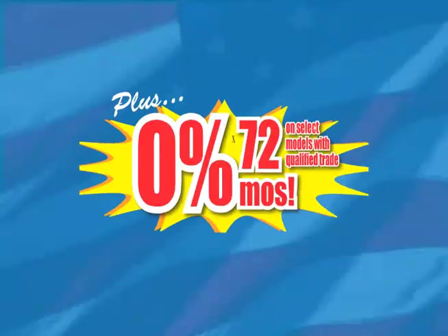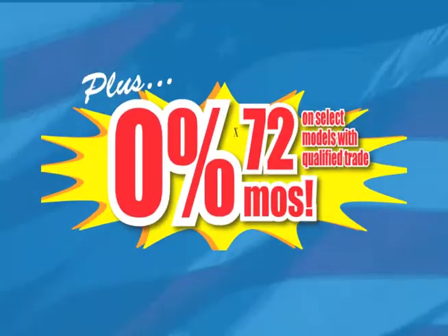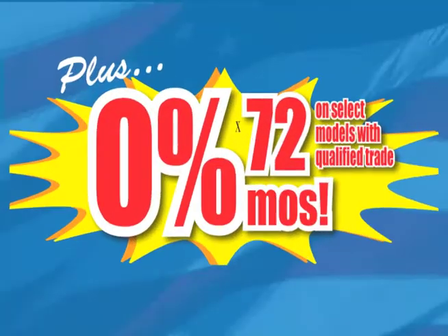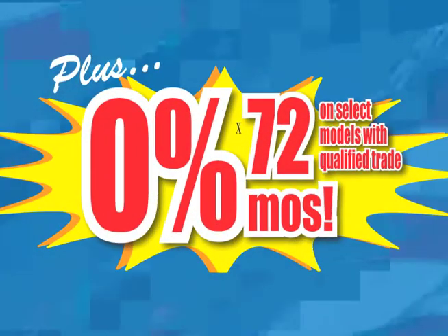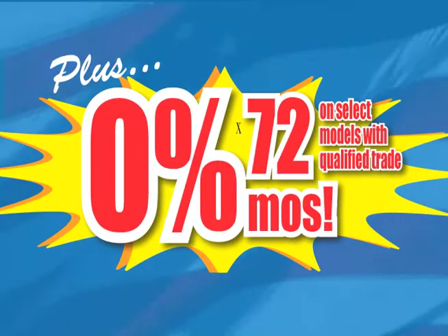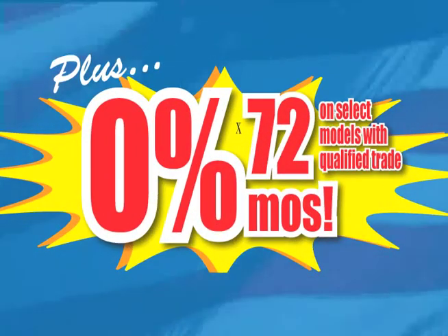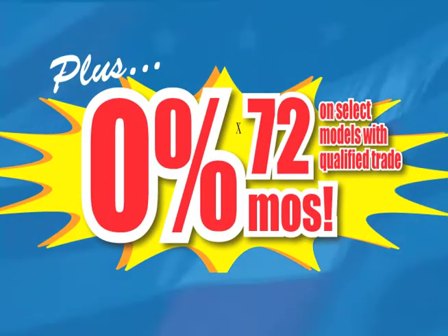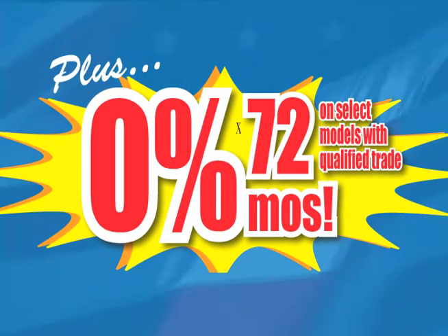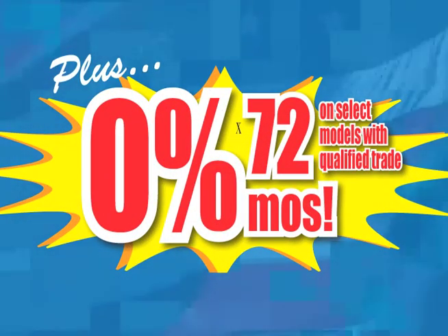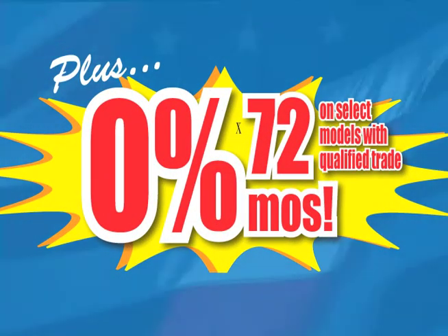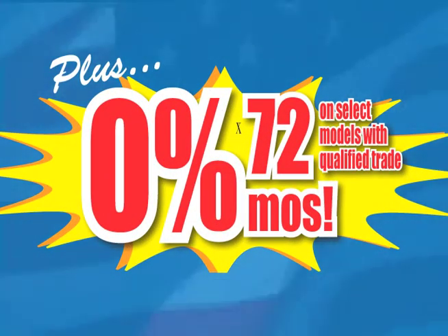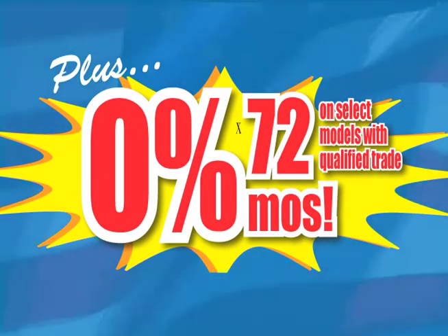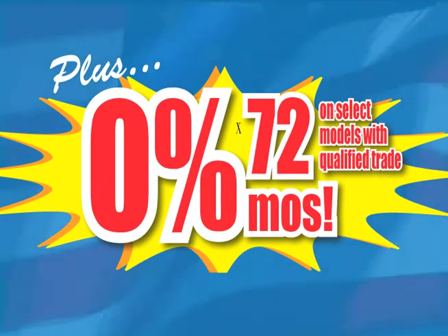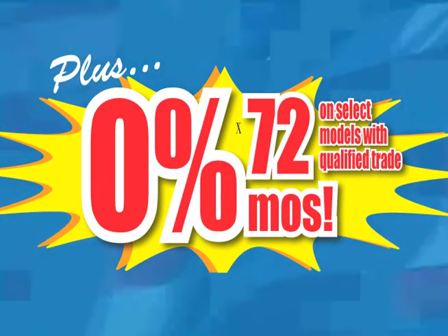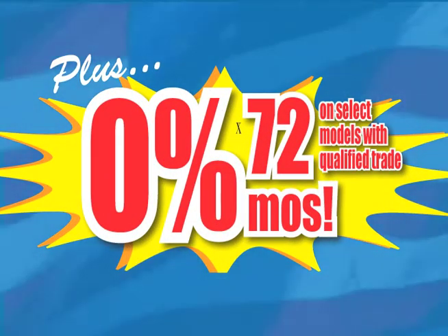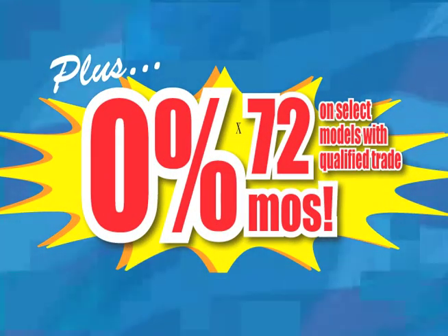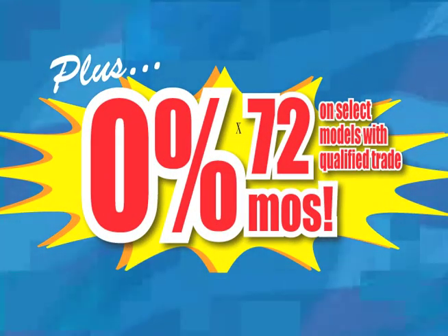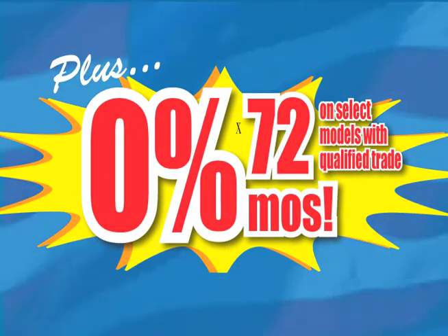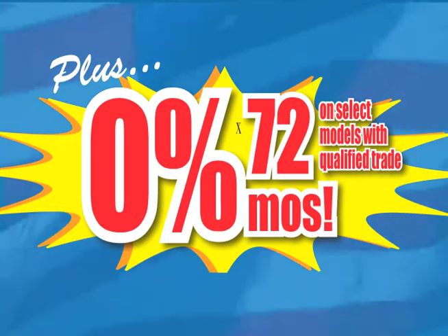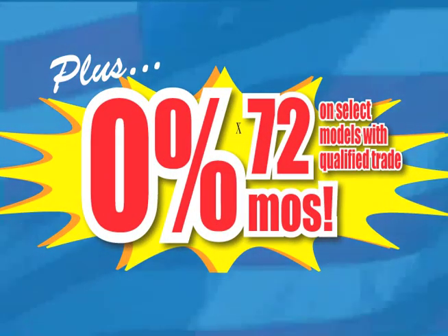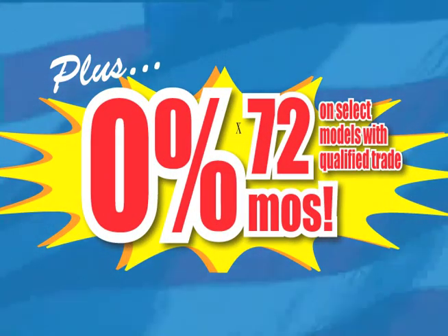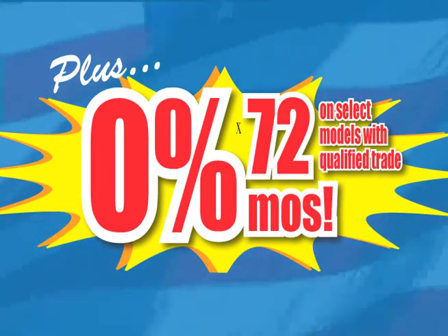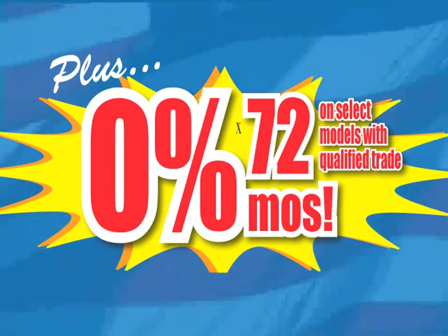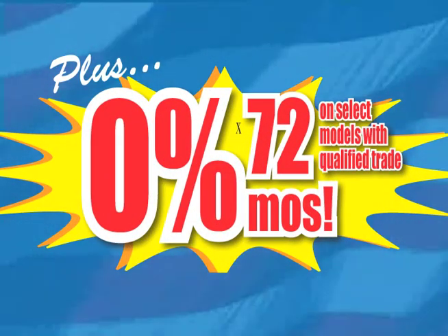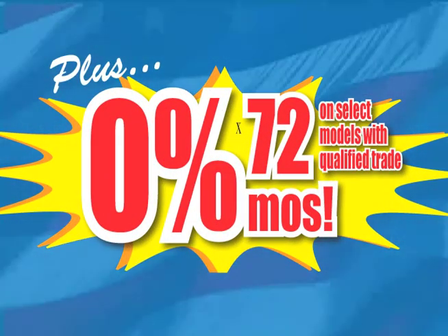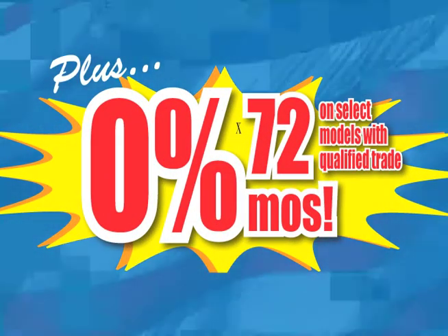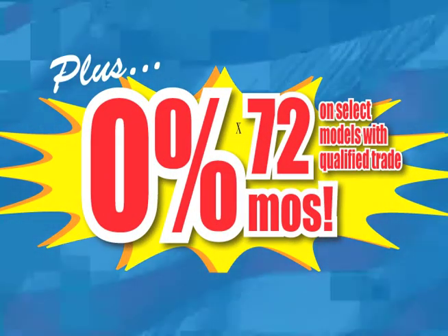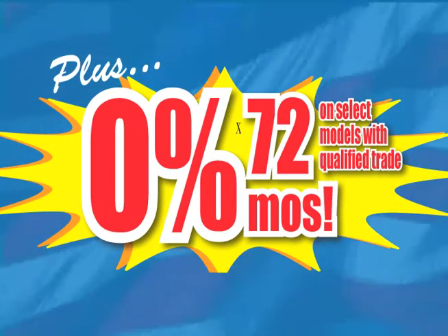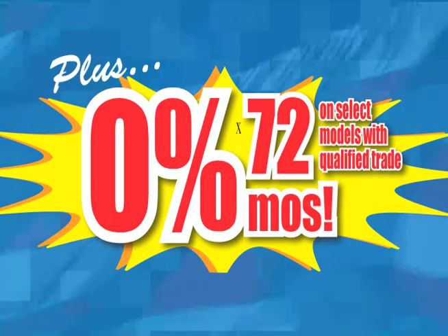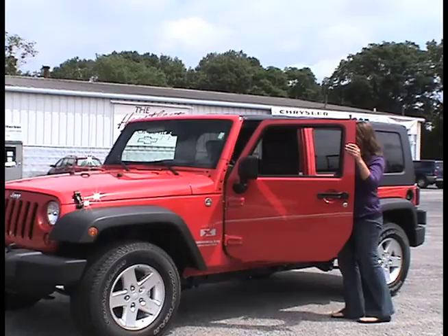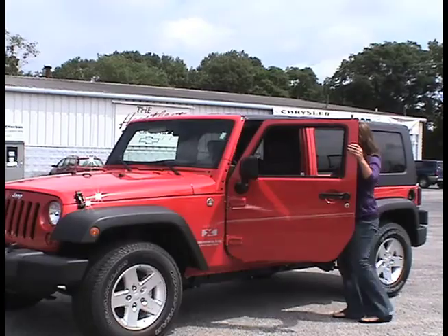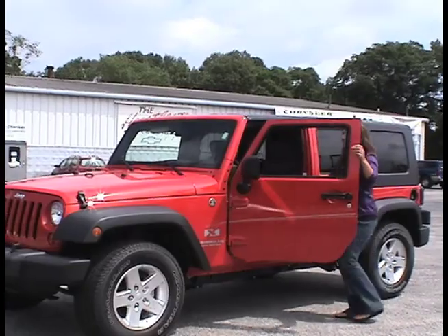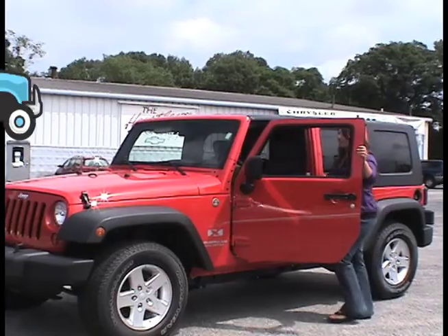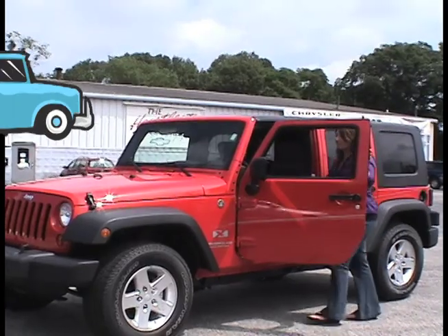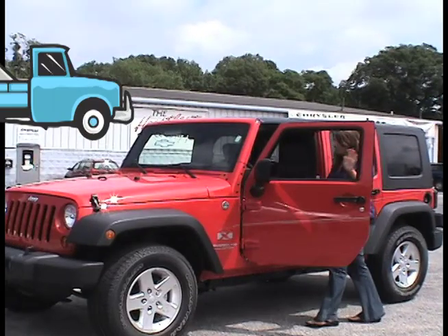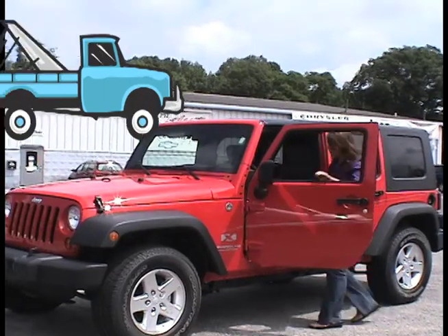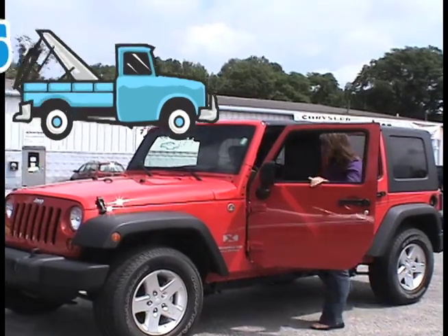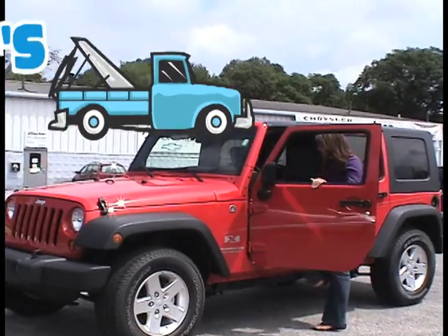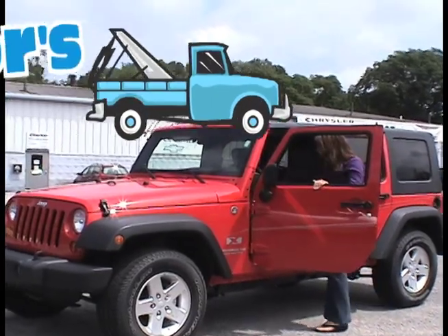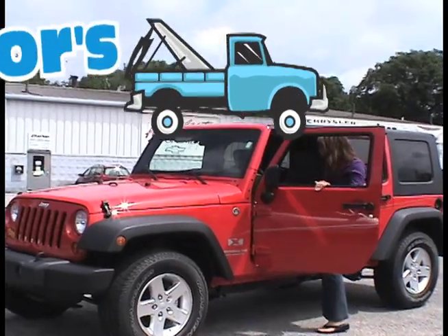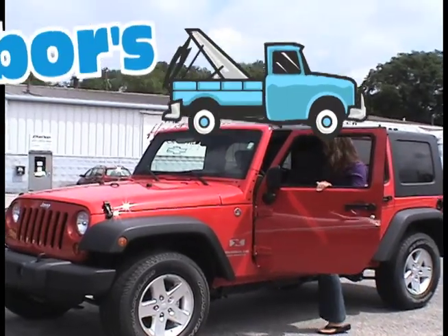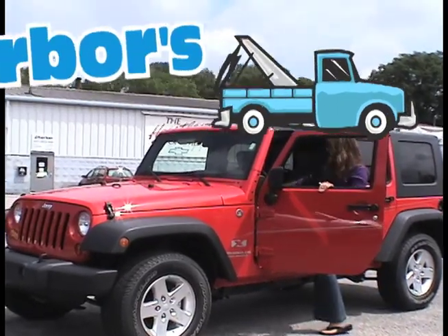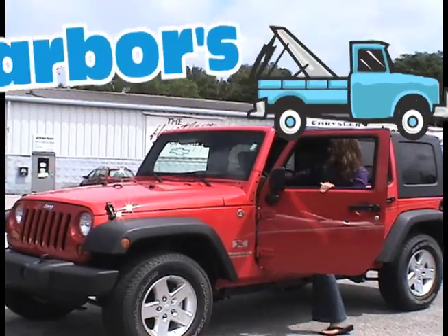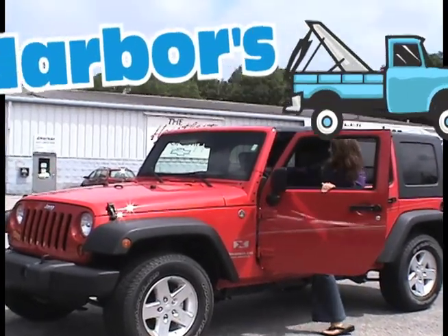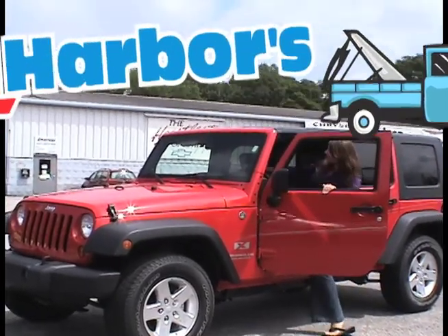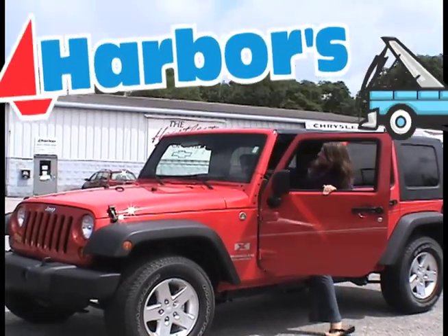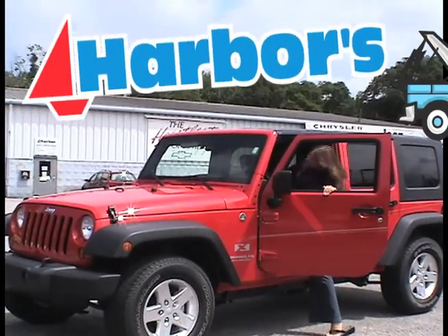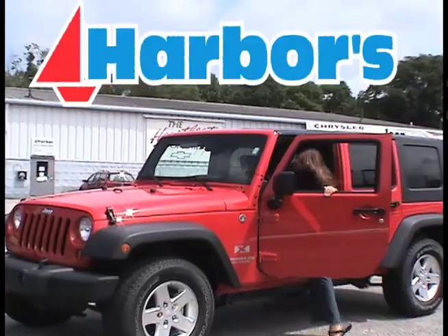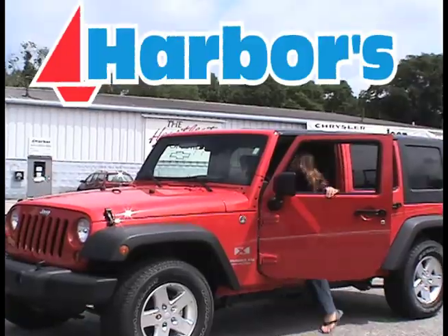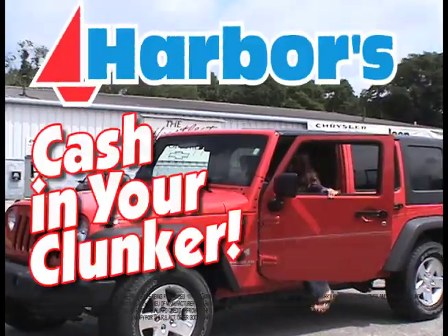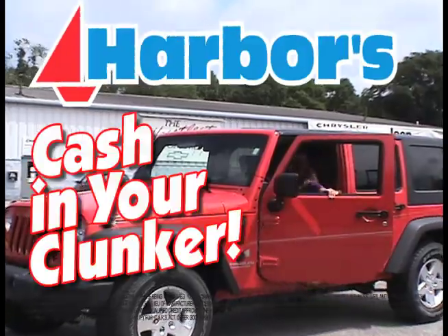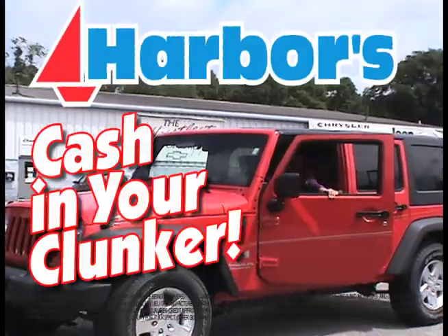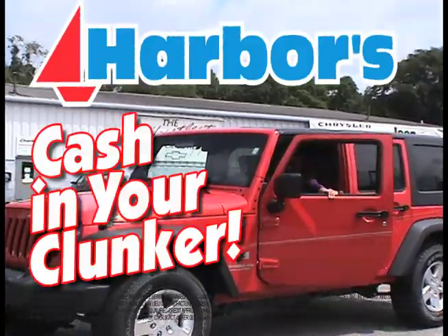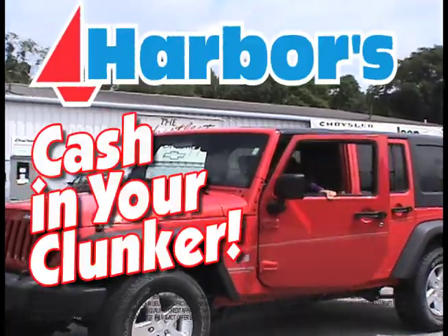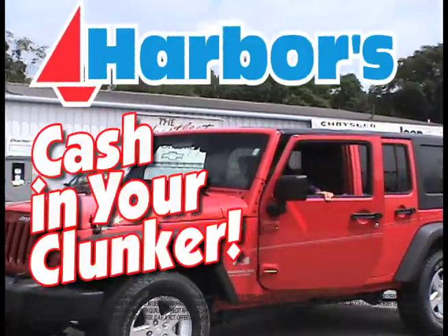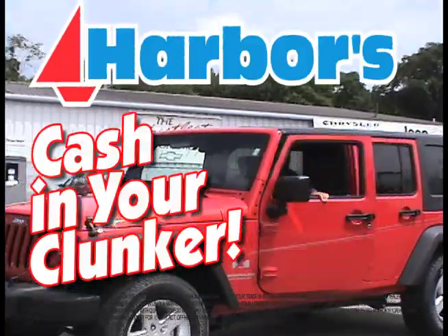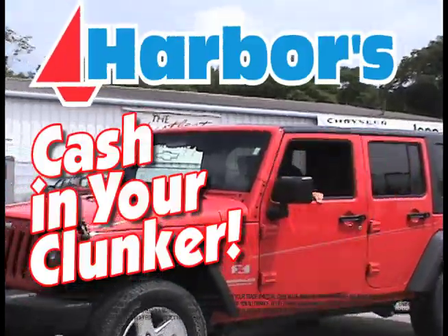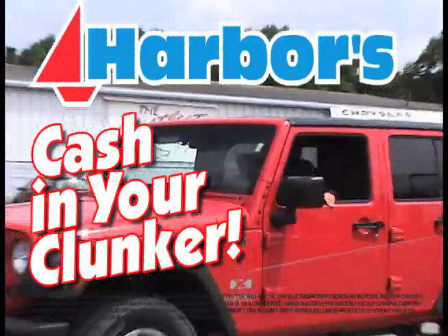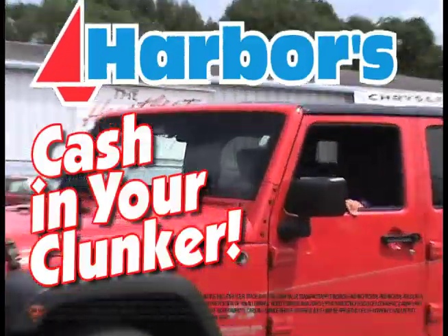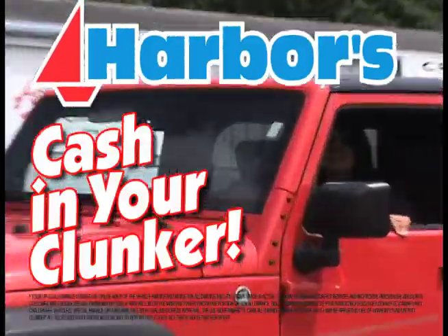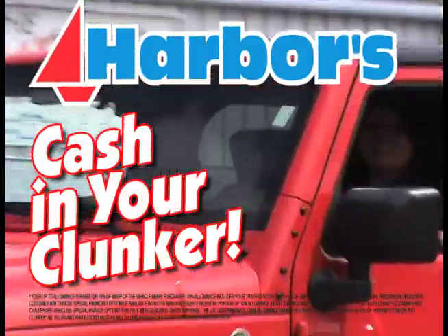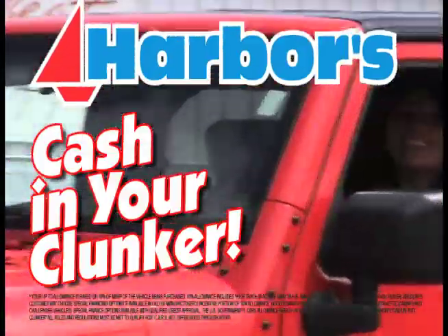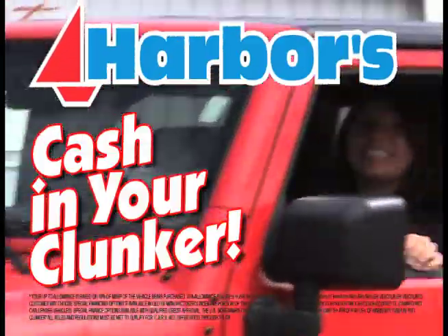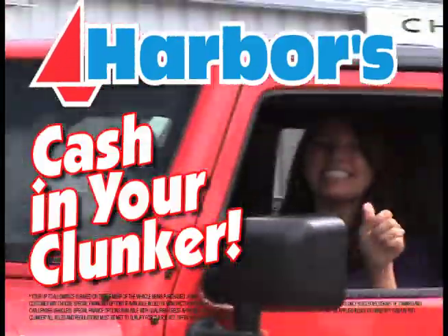Plus 0% for 72 months with qualified trade-in. Cash in your clunker today at Harbor Superstores in Michigan City.